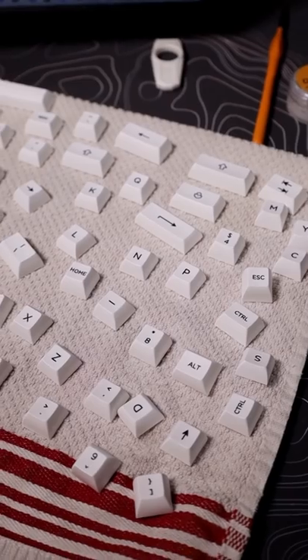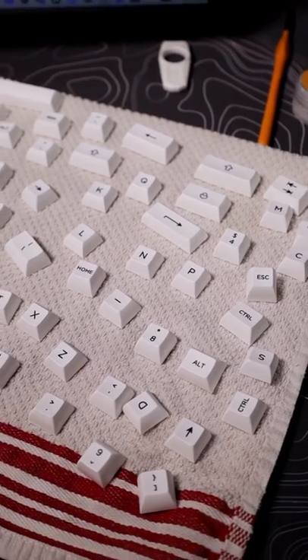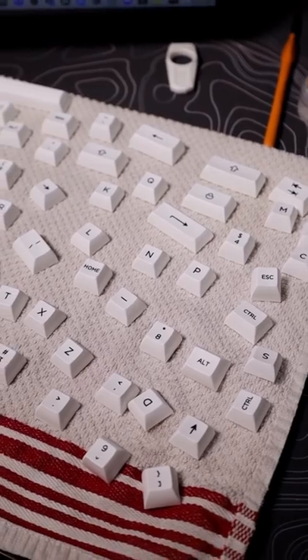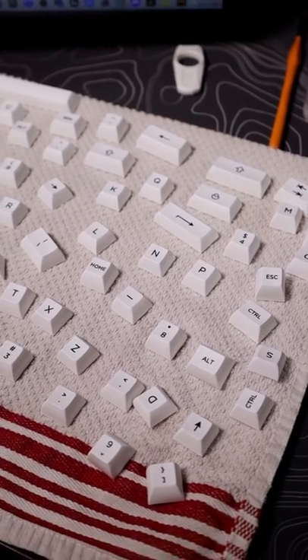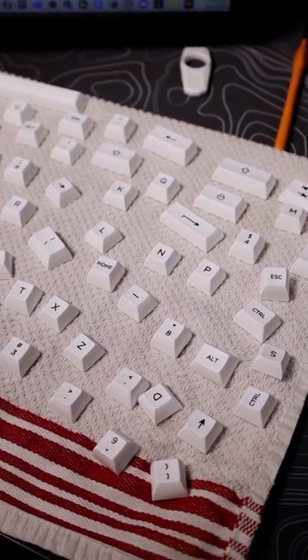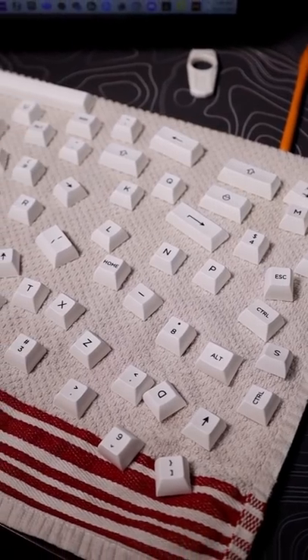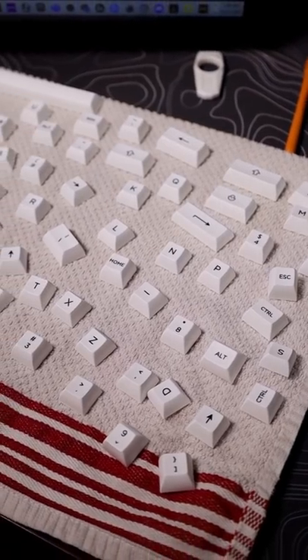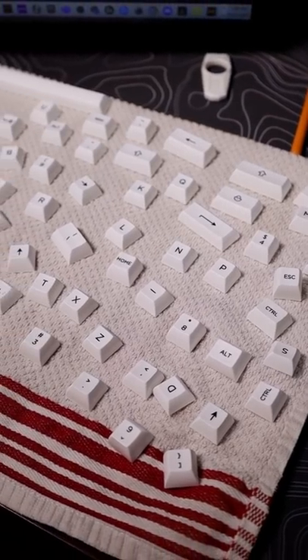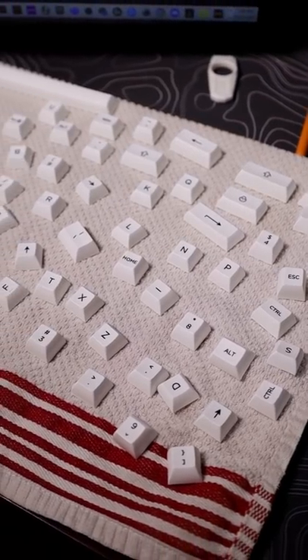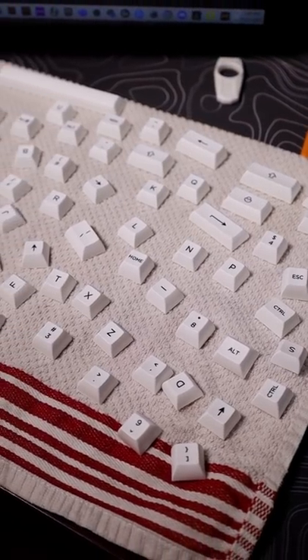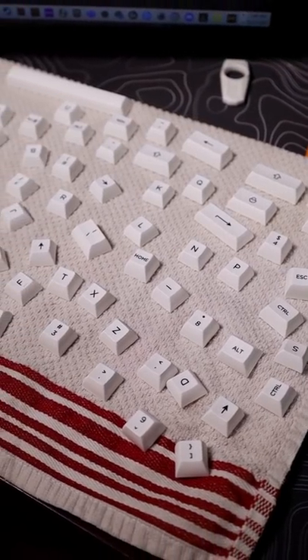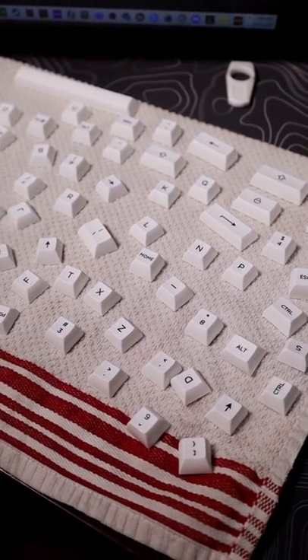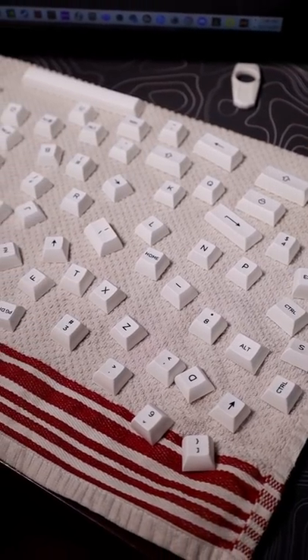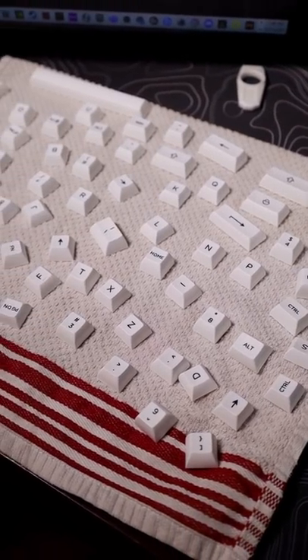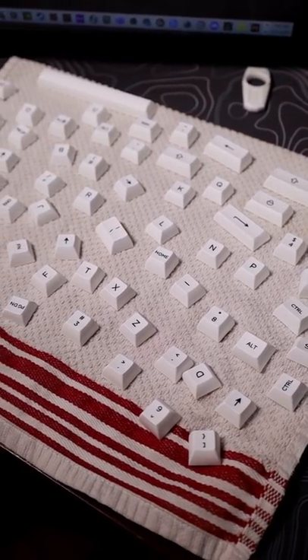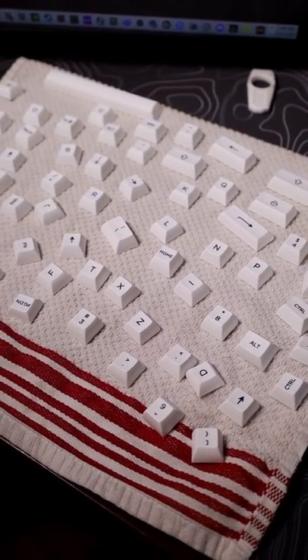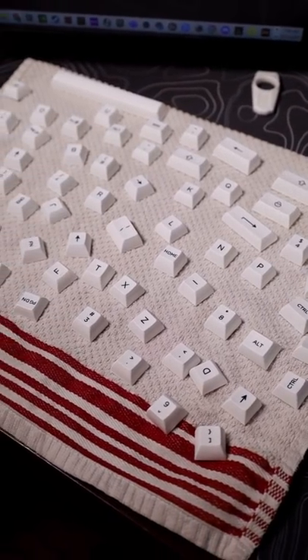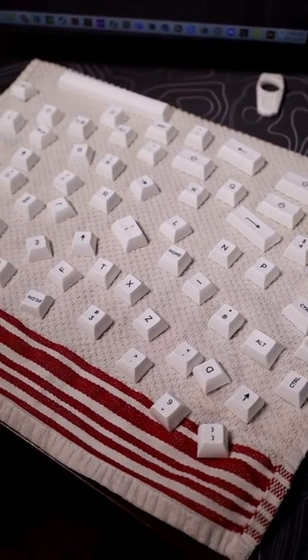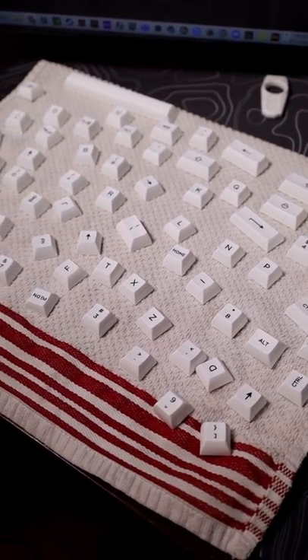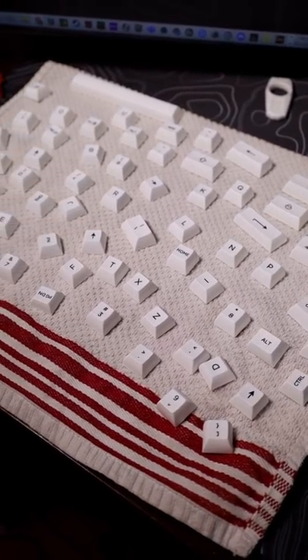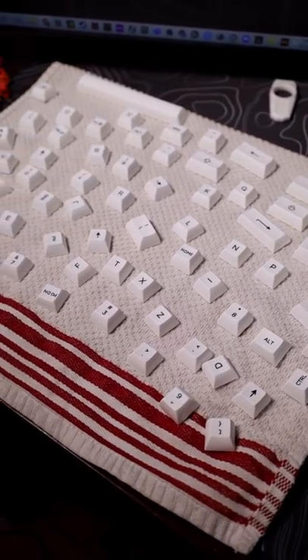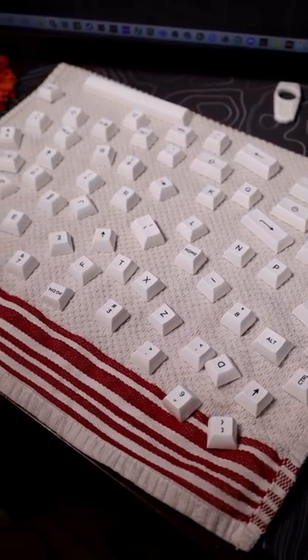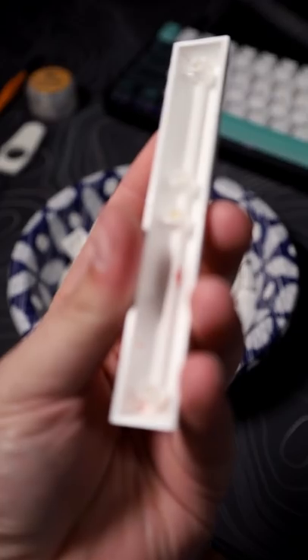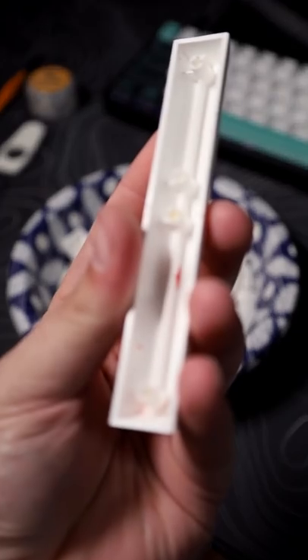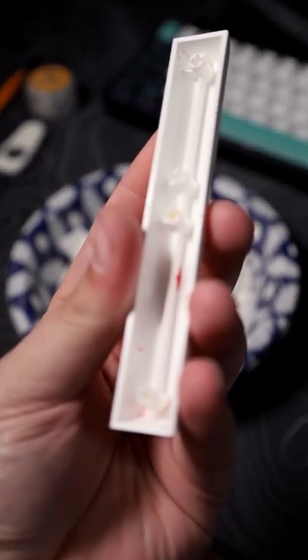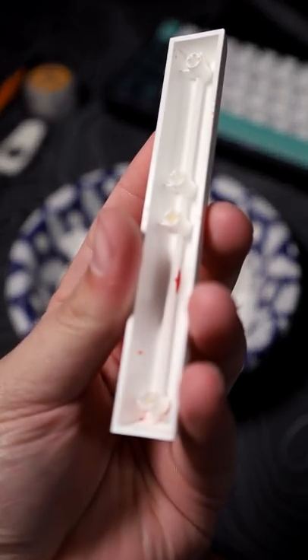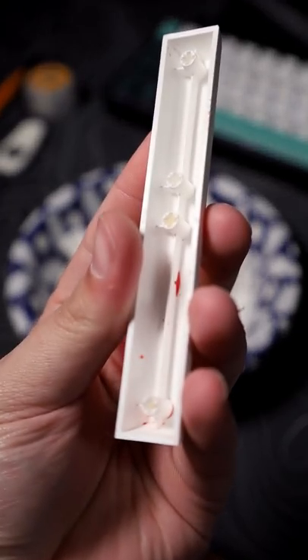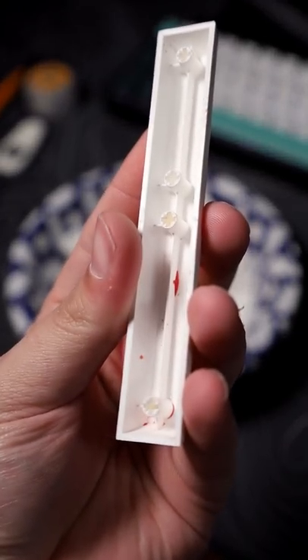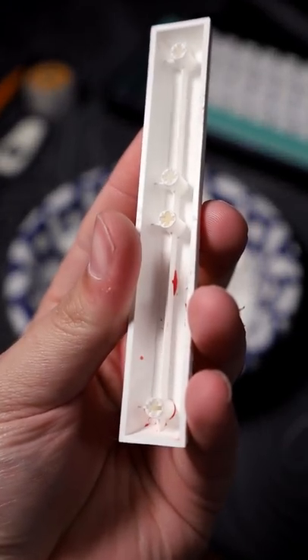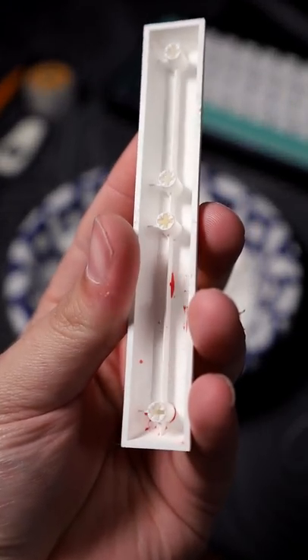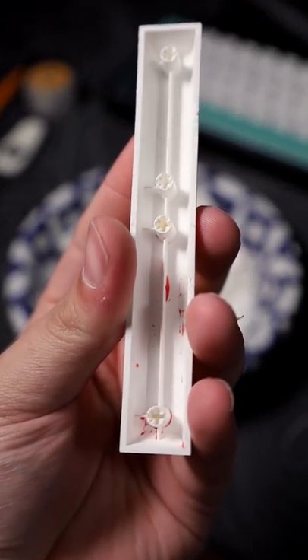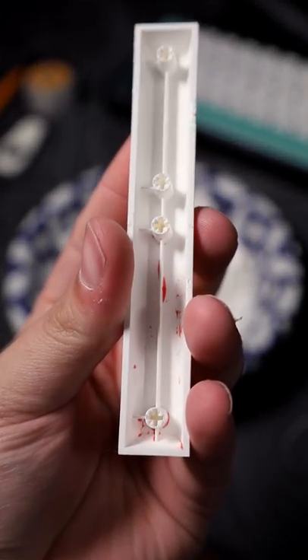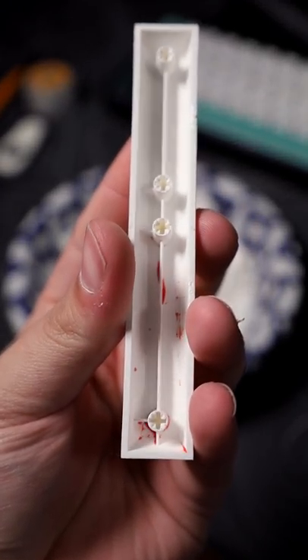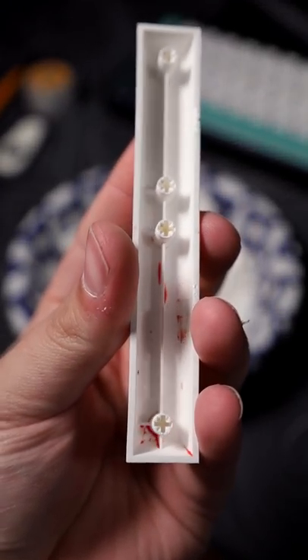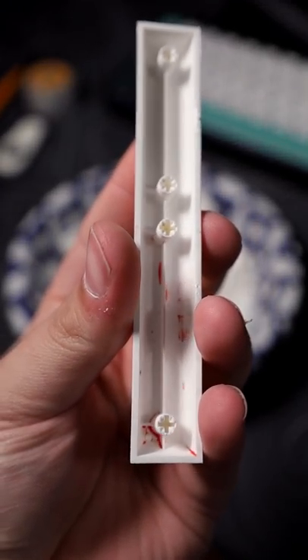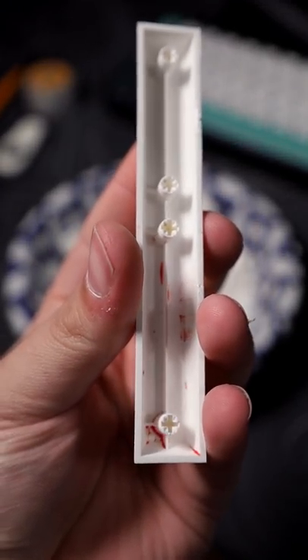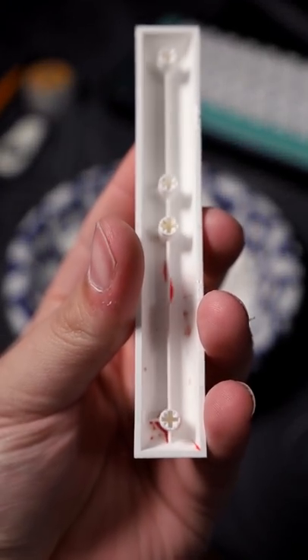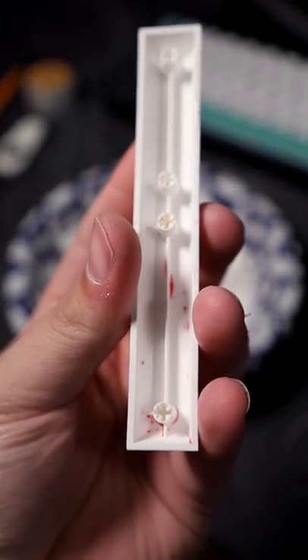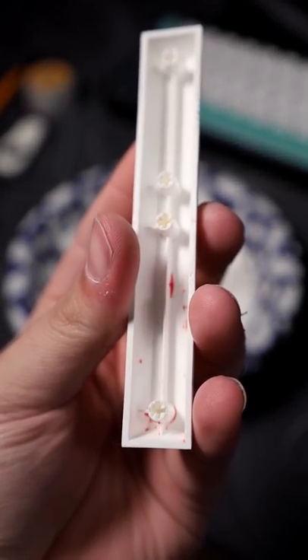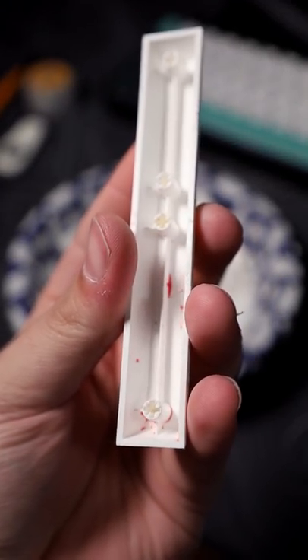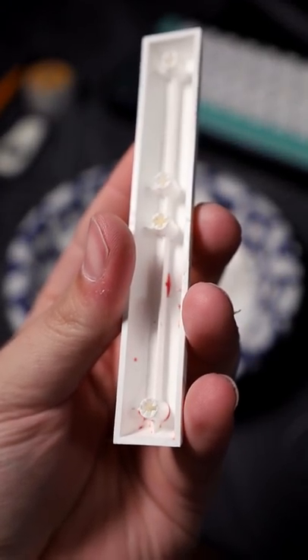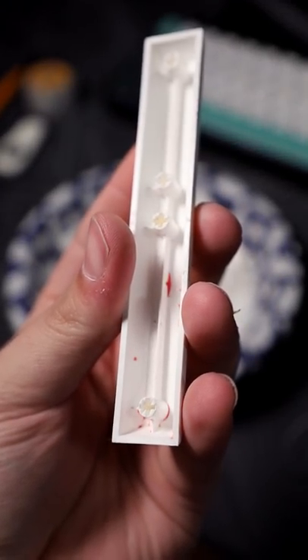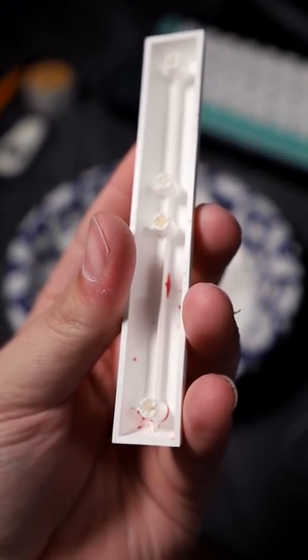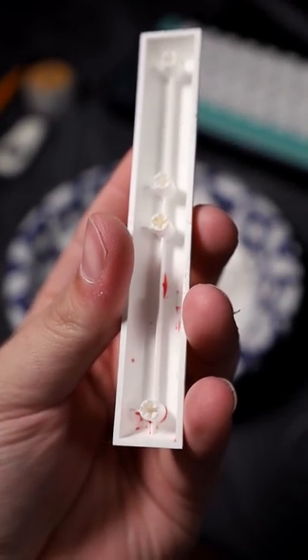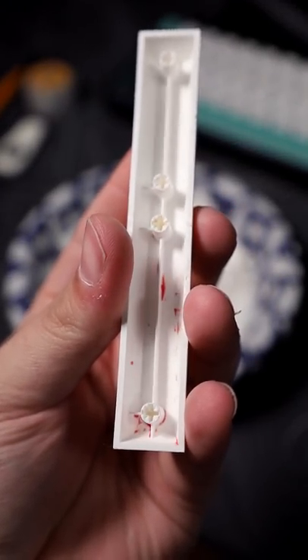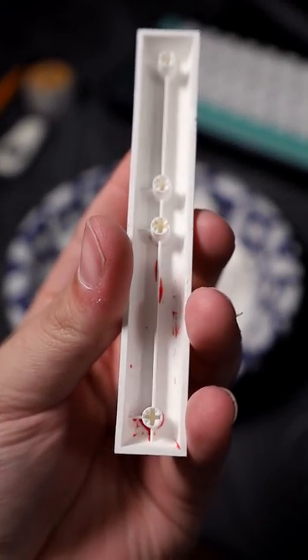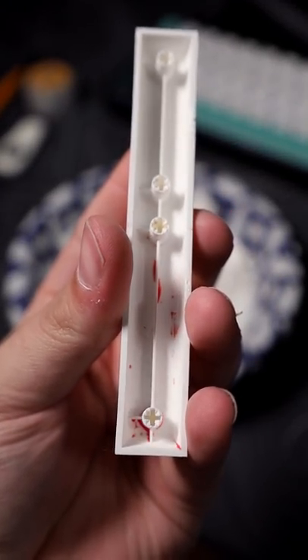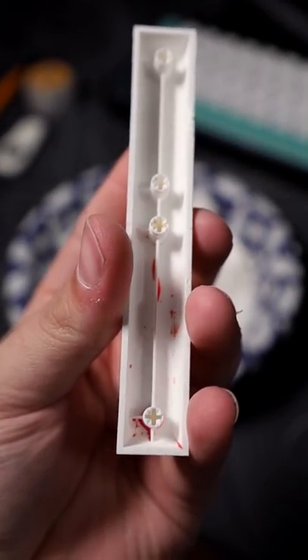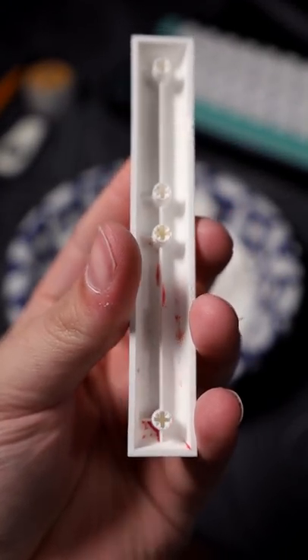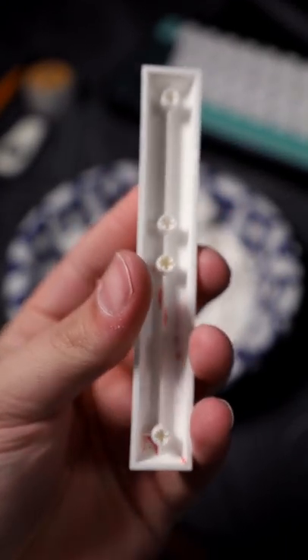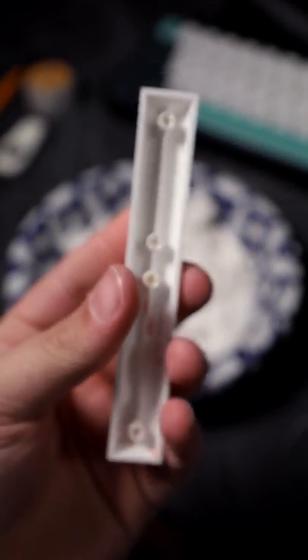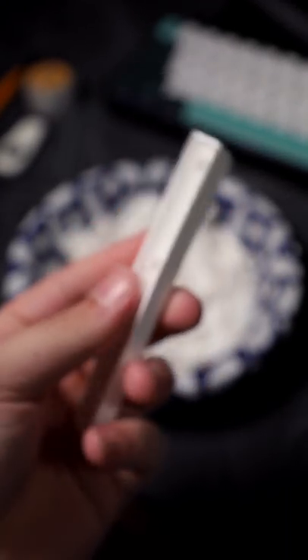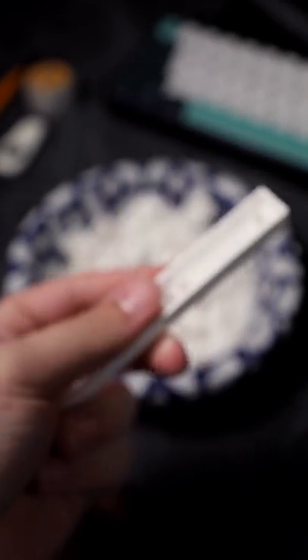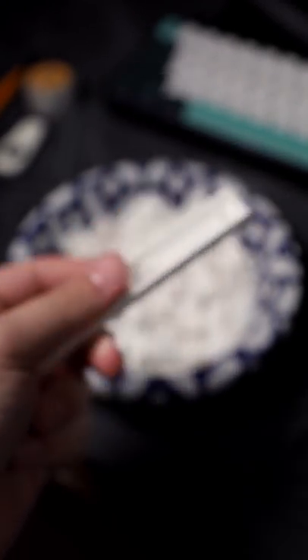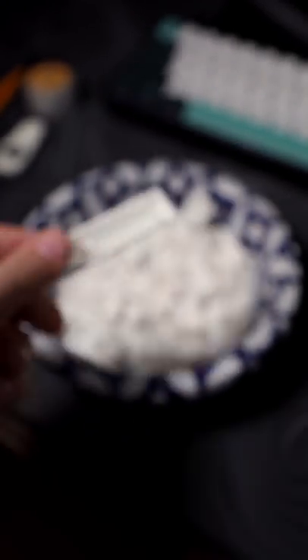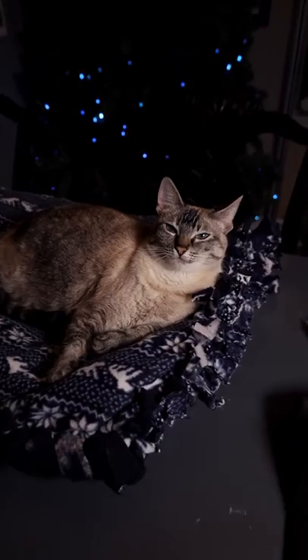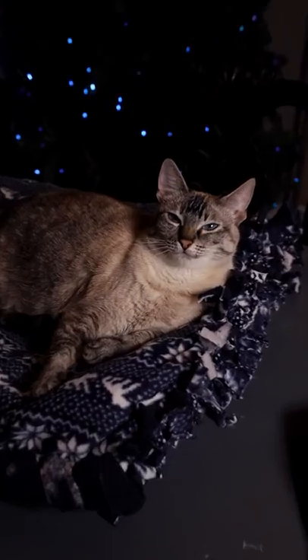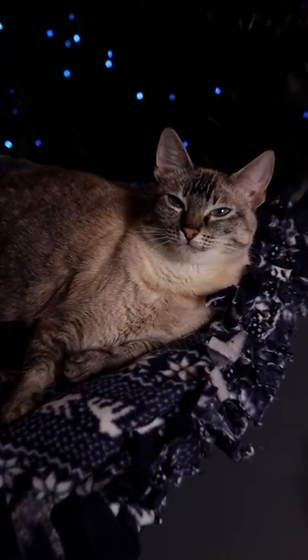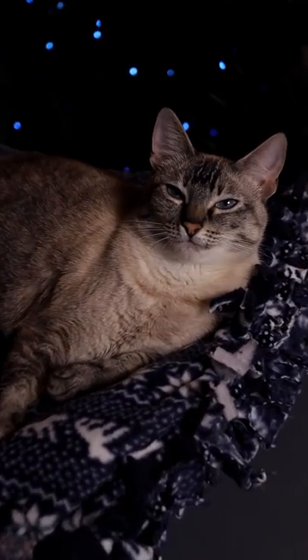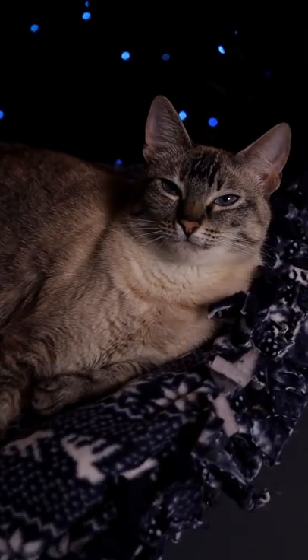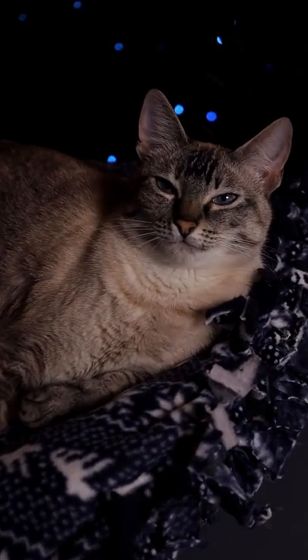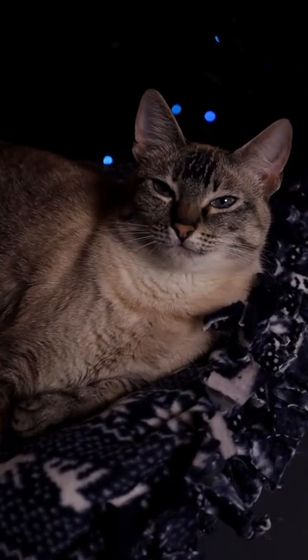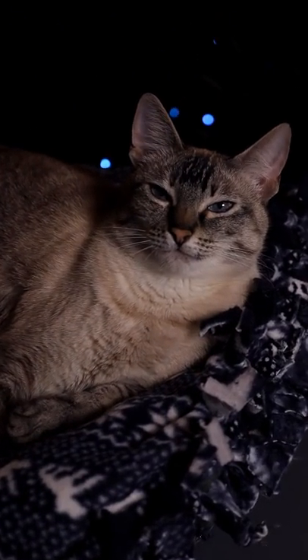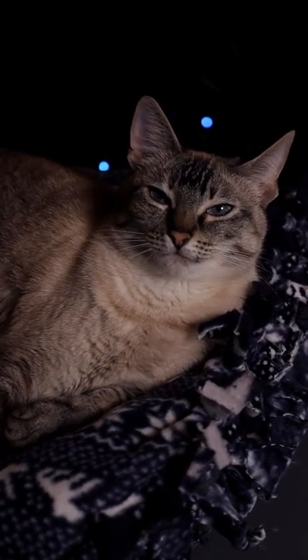Alright, so today we're going to be cleaning some keycaps. Something very unfortunate happened — Red Kool-Aid was spilt on my keyboard. I wonder who it could have been.